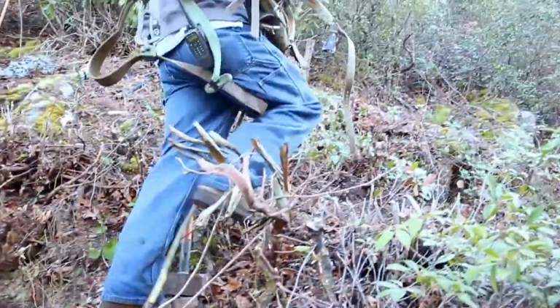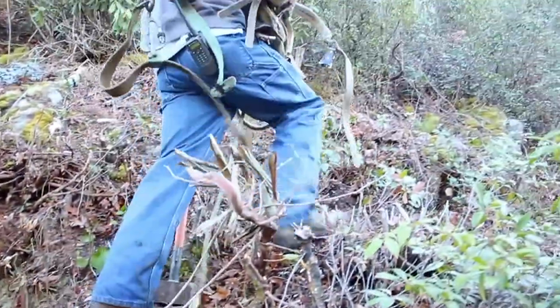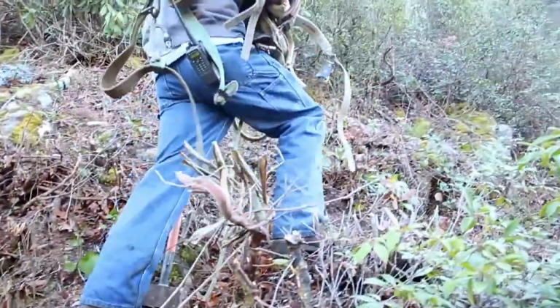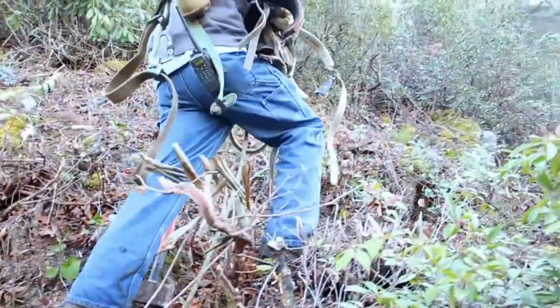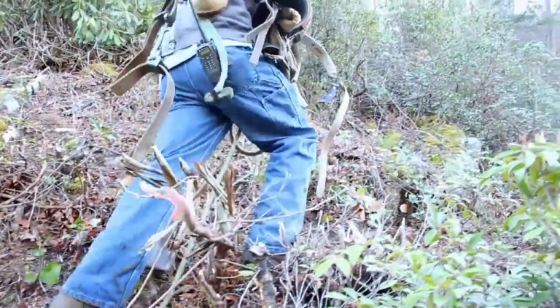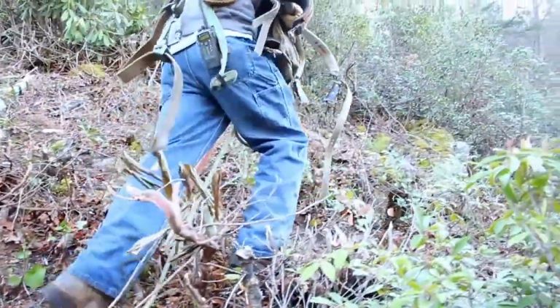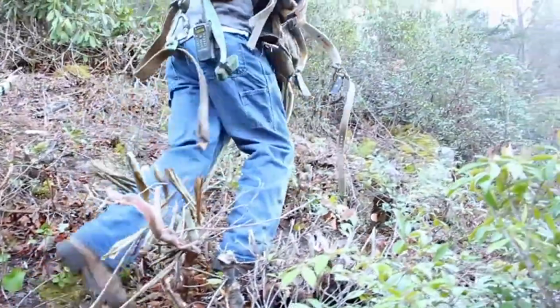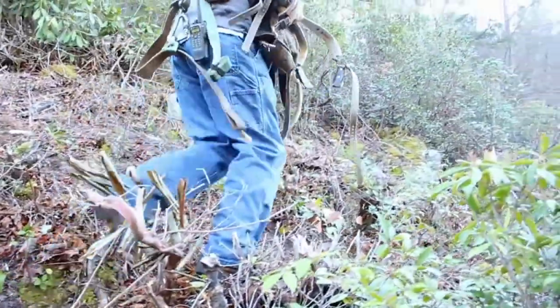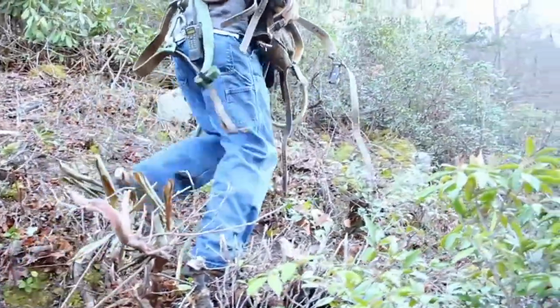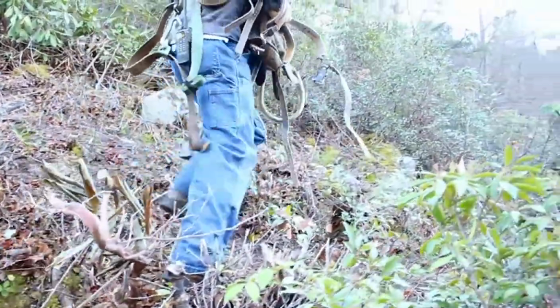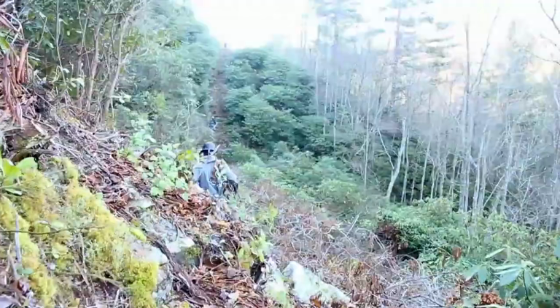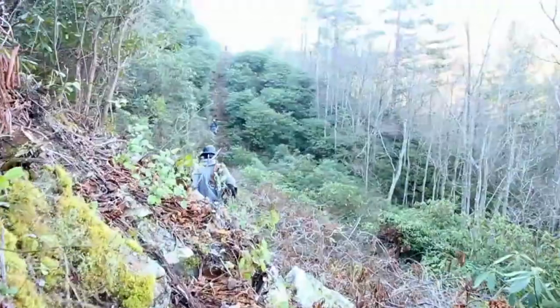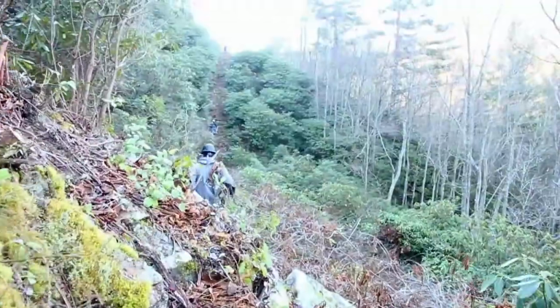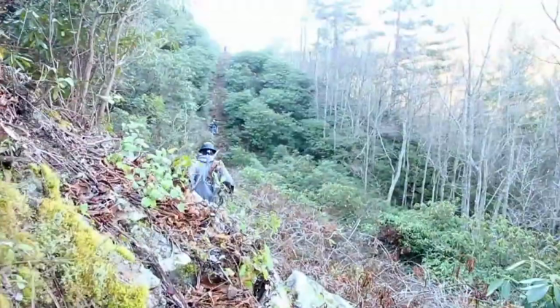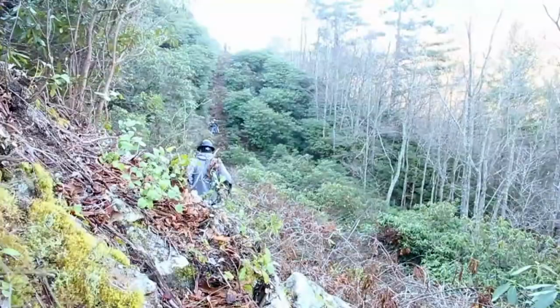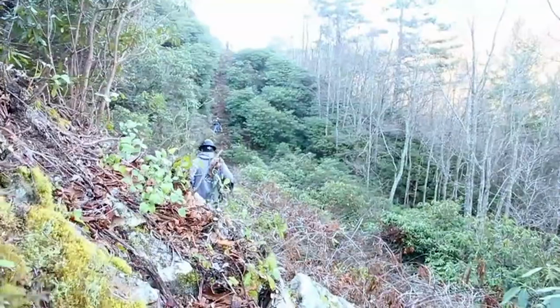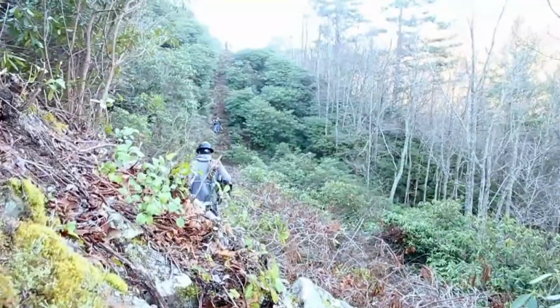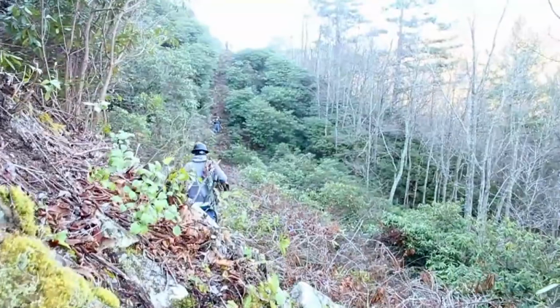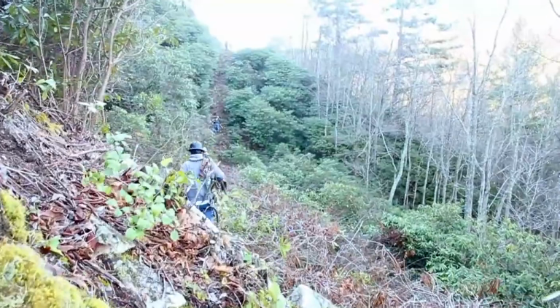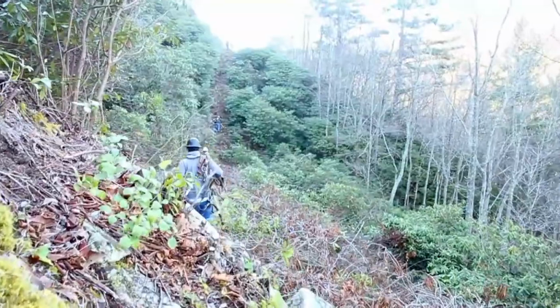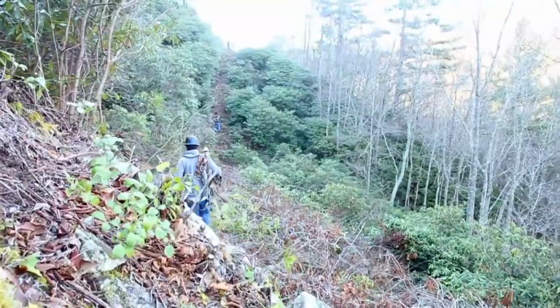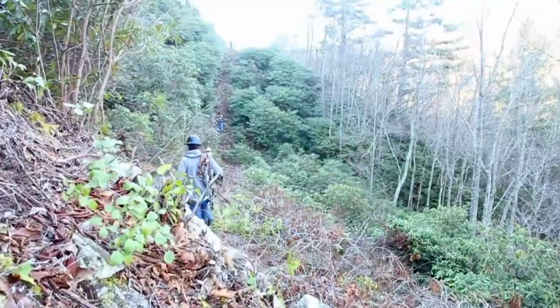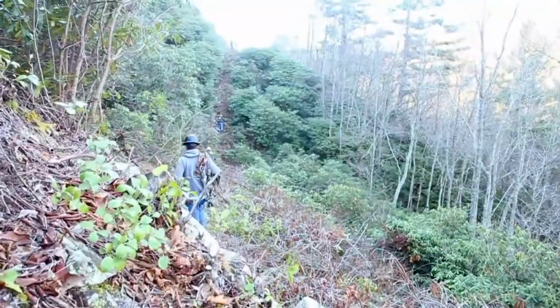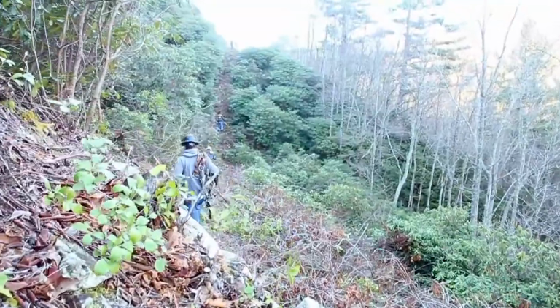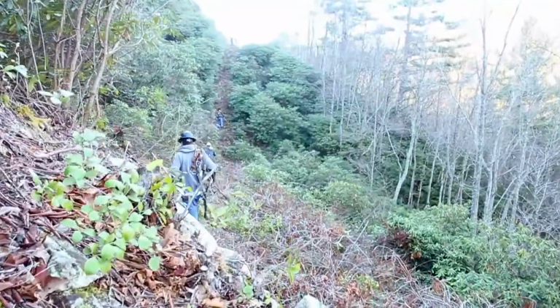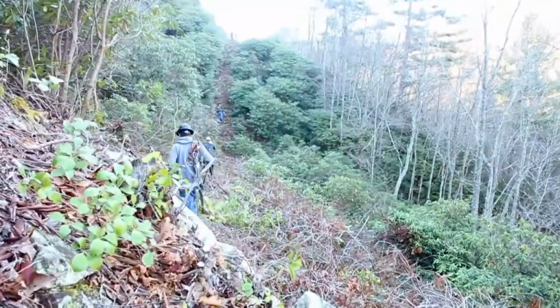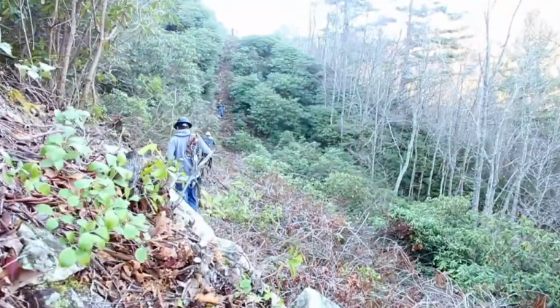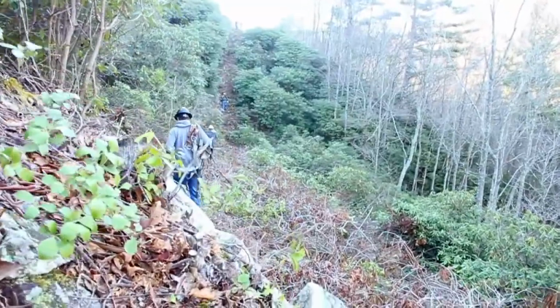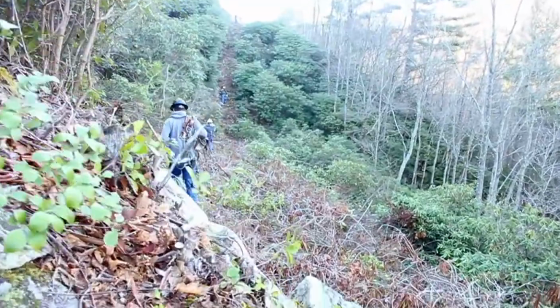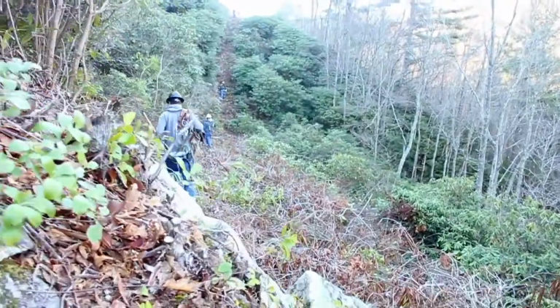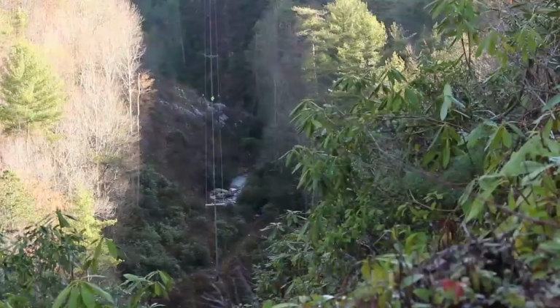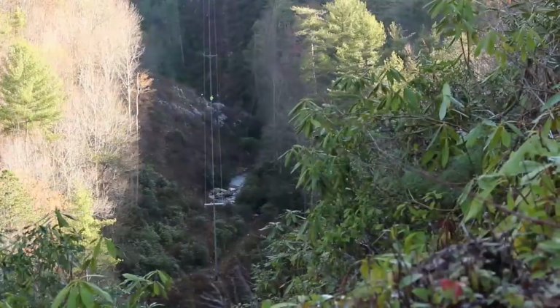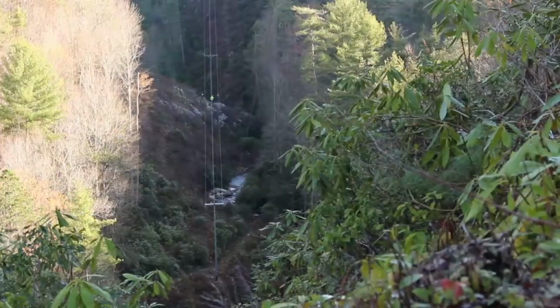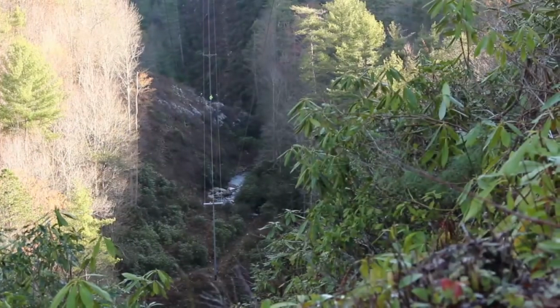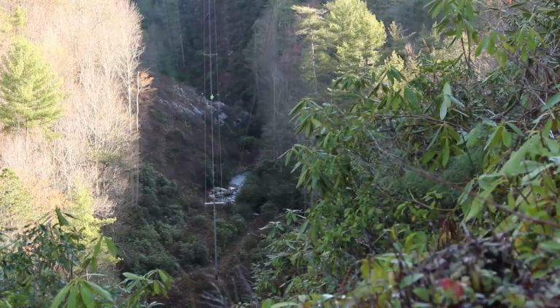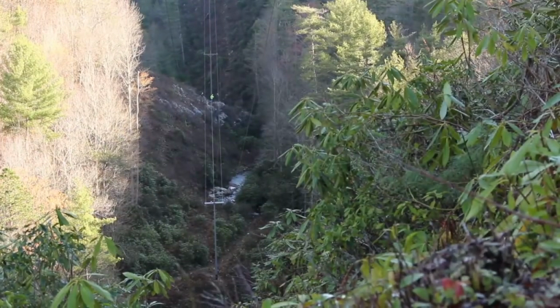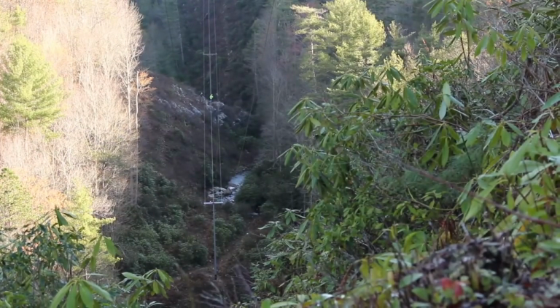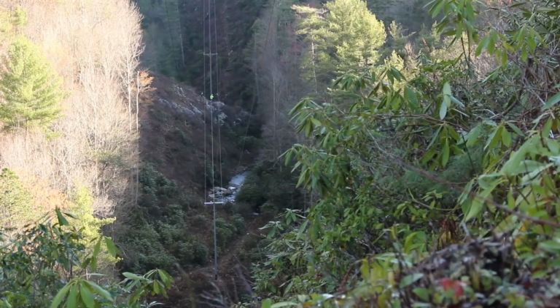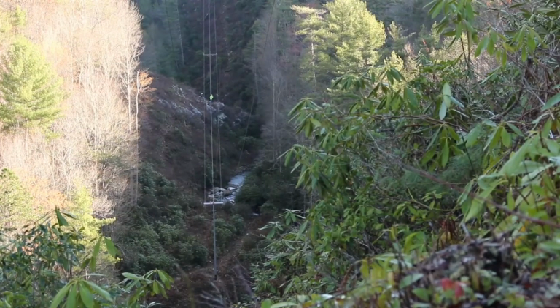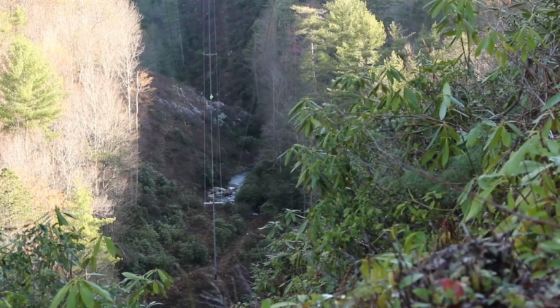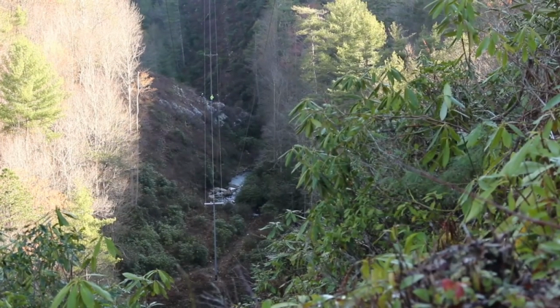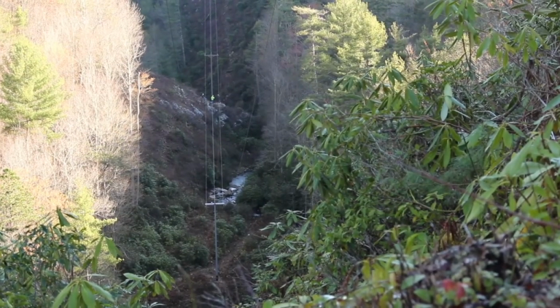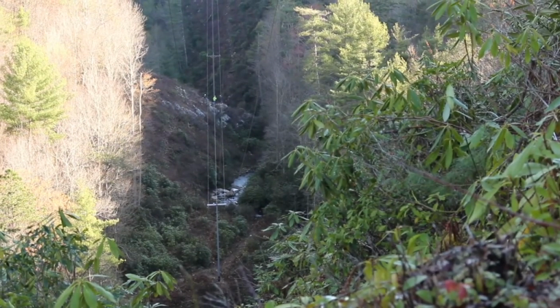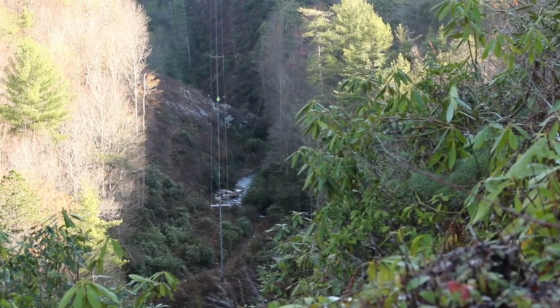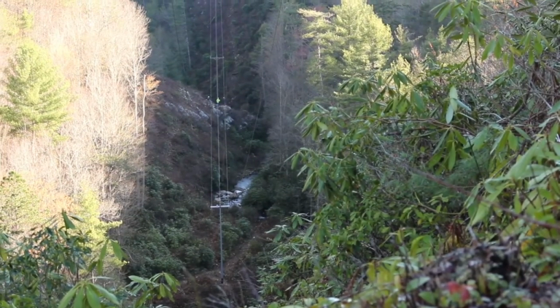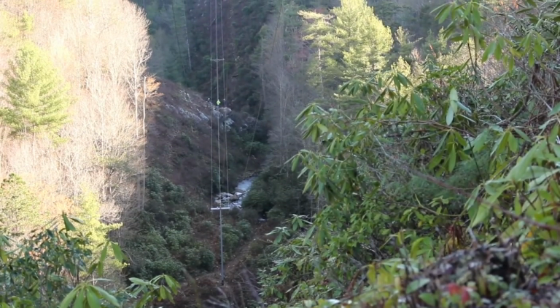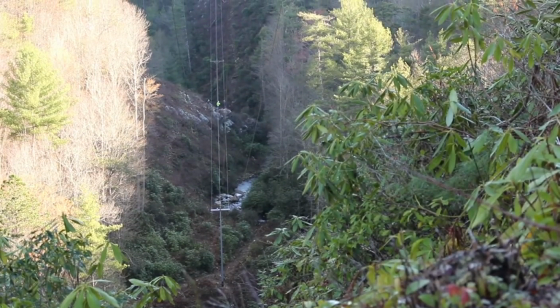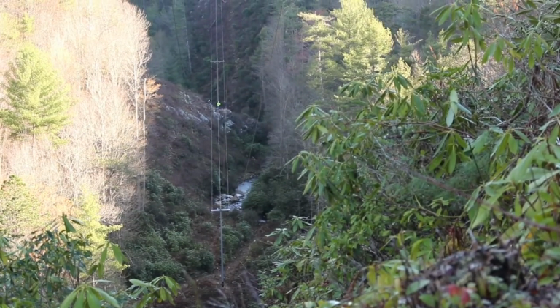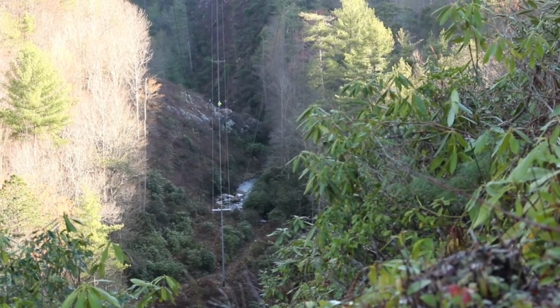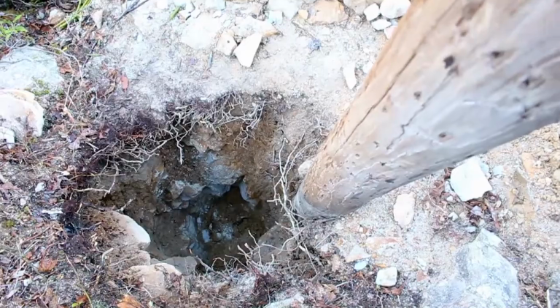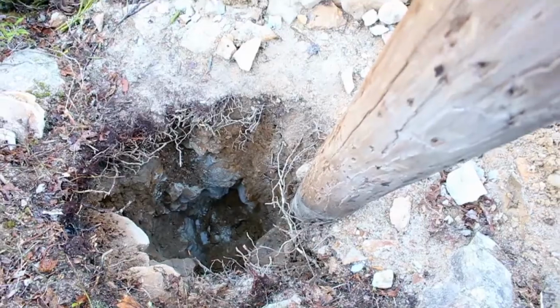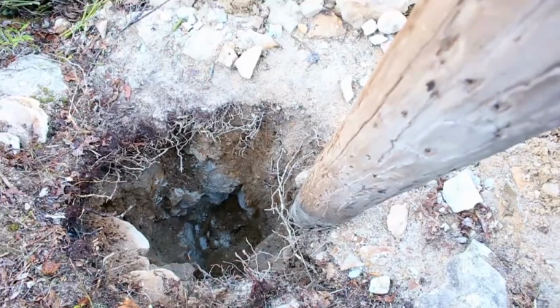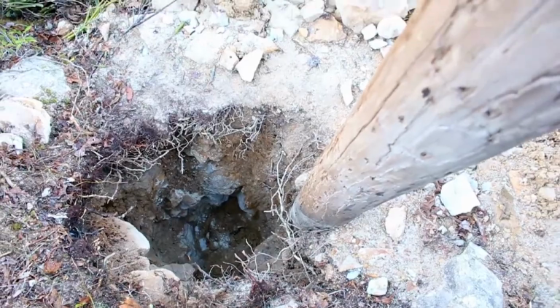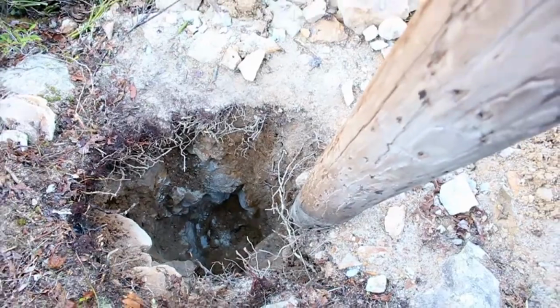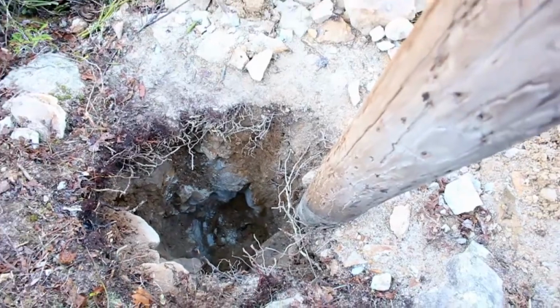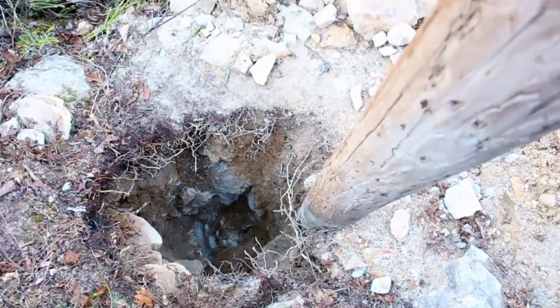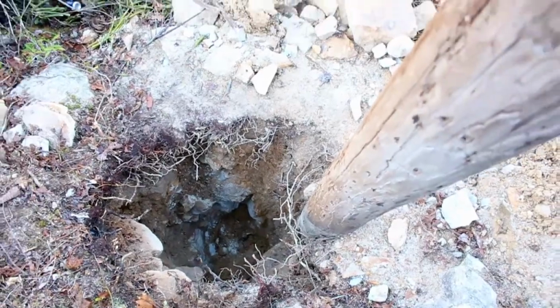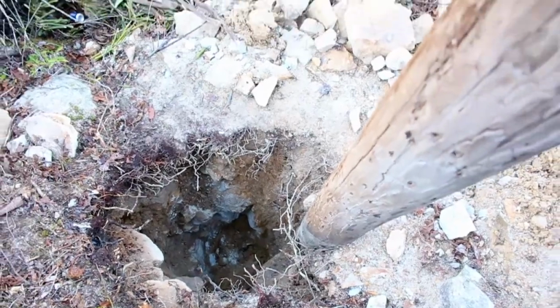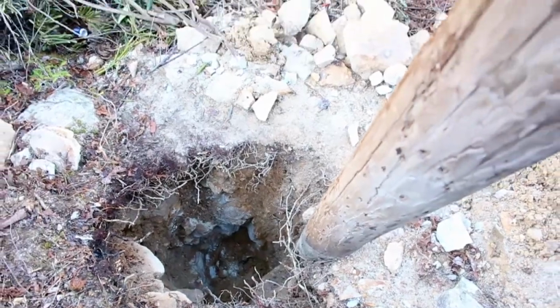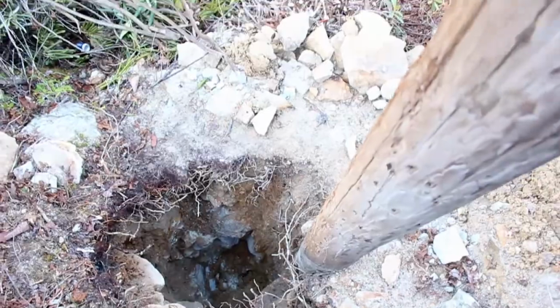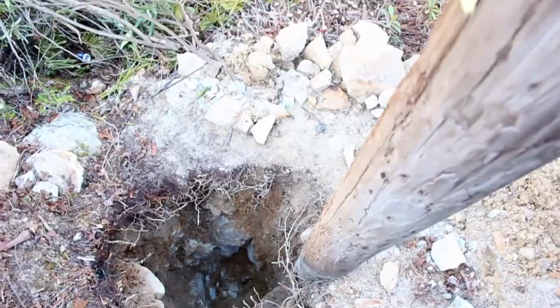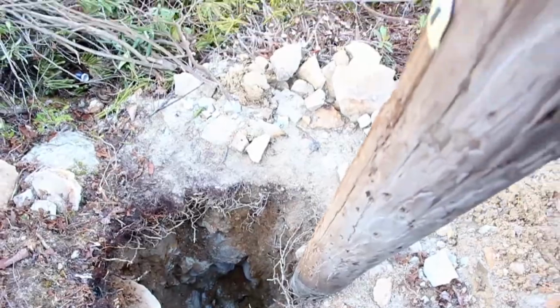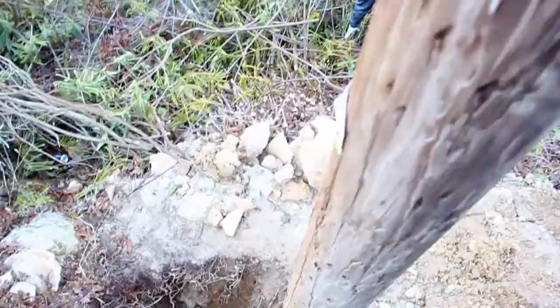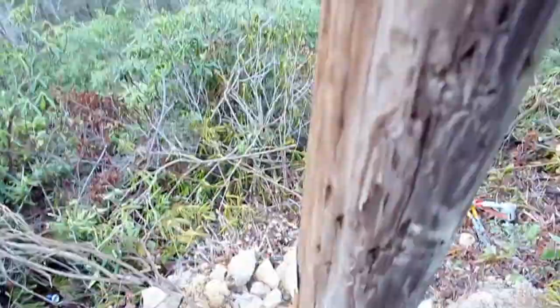With shovels, rock bars, and spades, a crew preemptively dug 12 holes along the power line corridor before the scheduled pole setting.